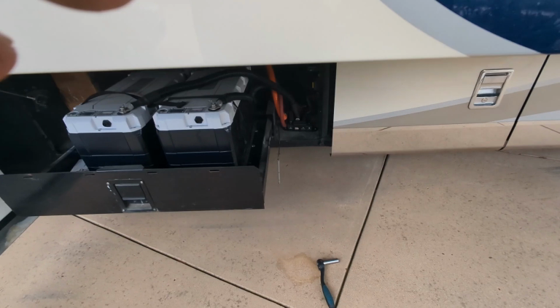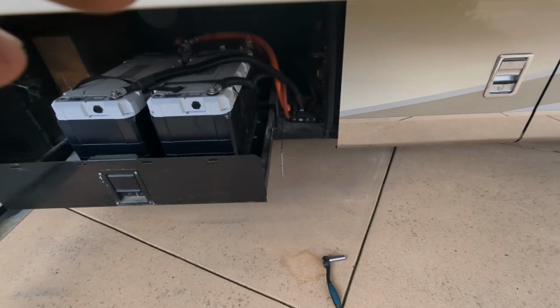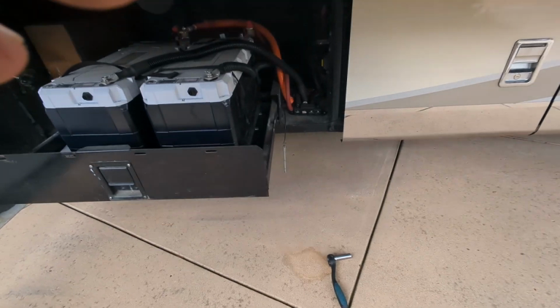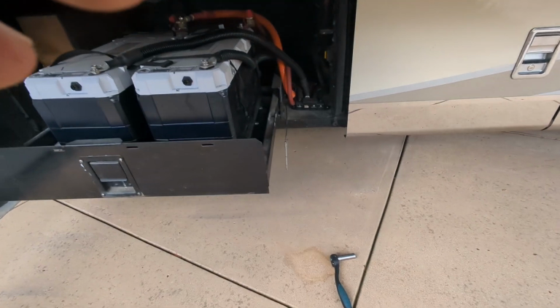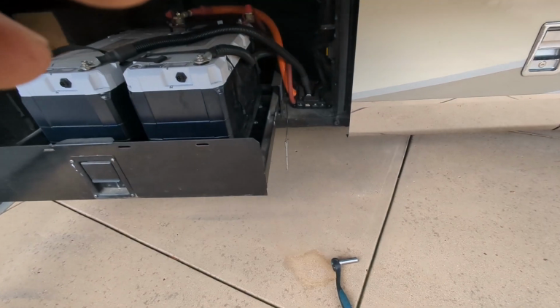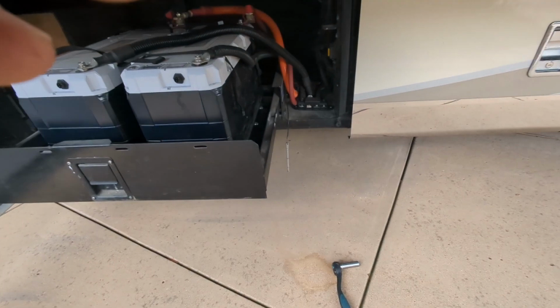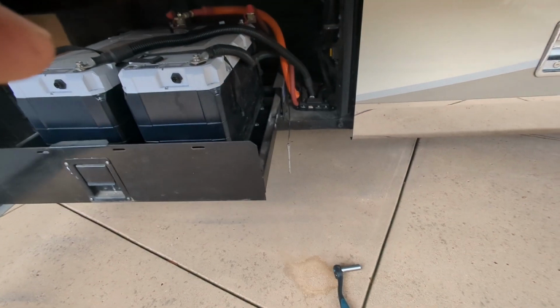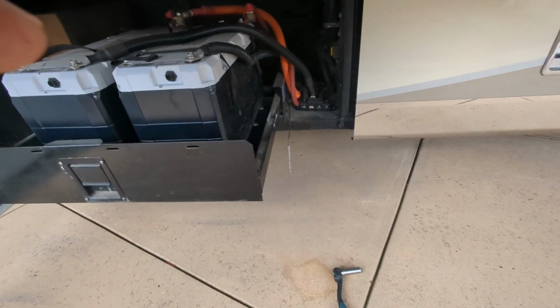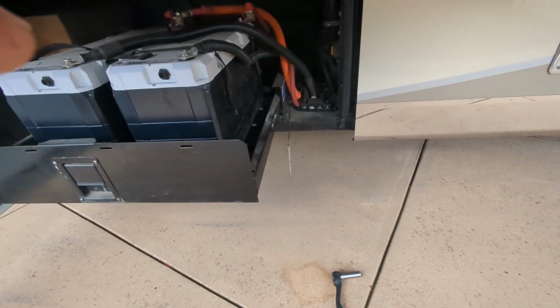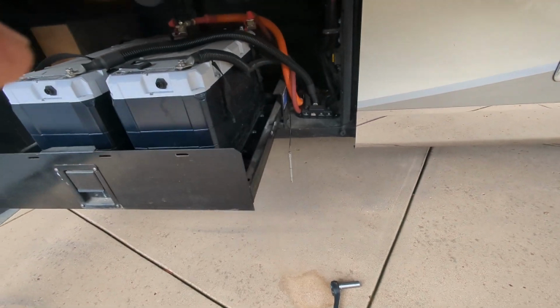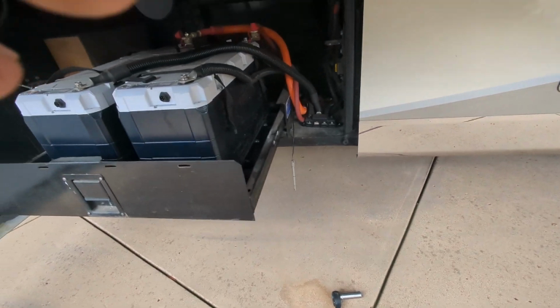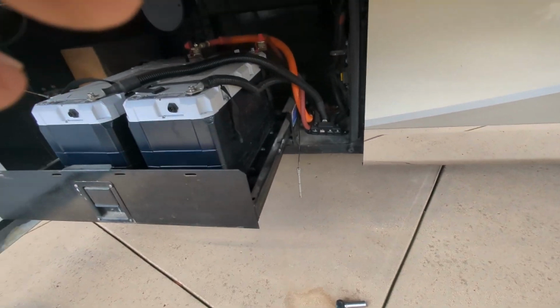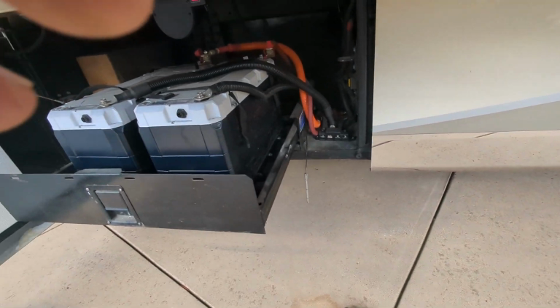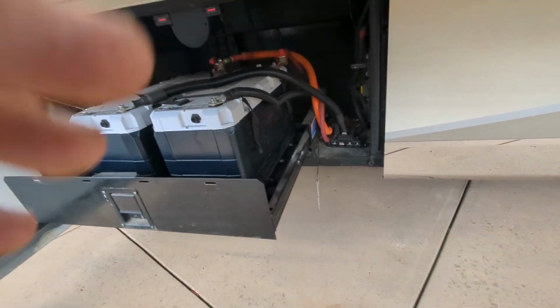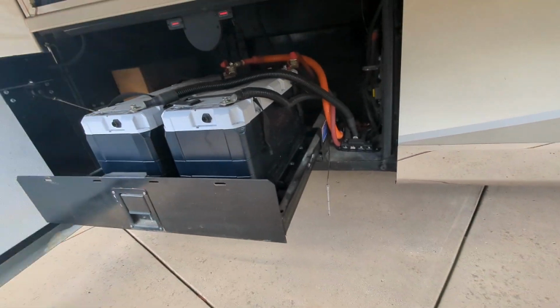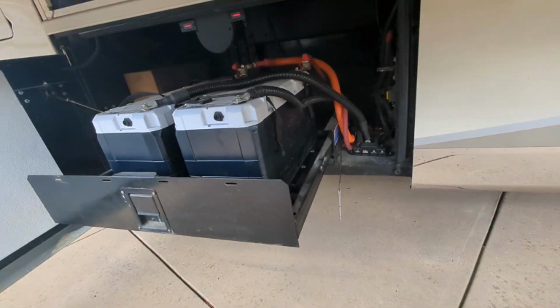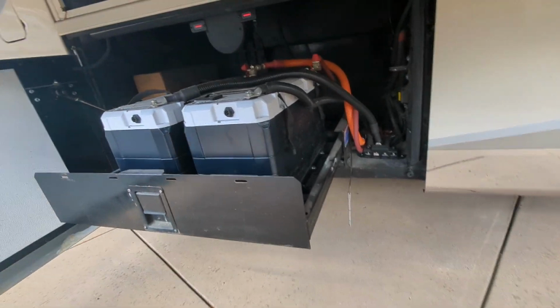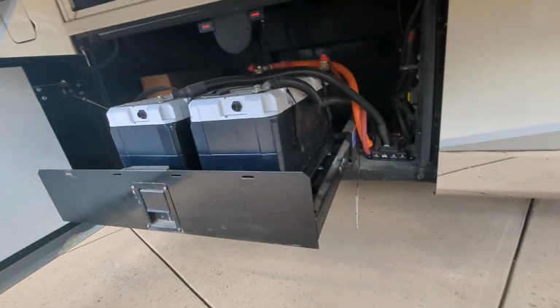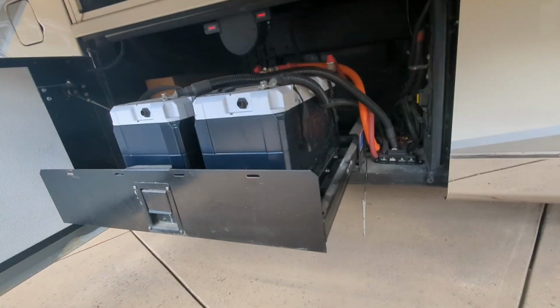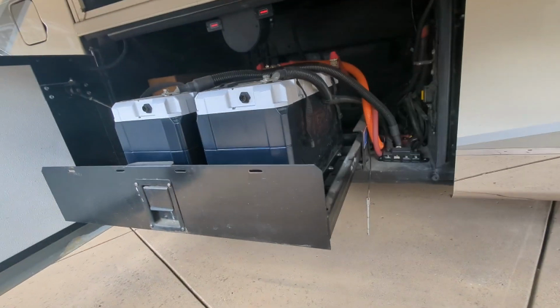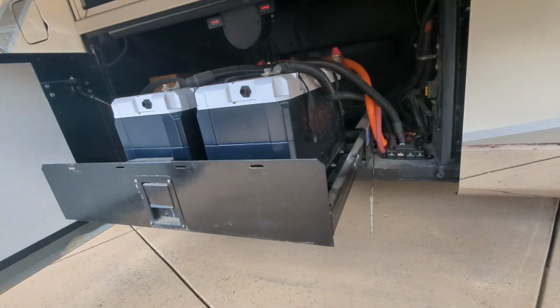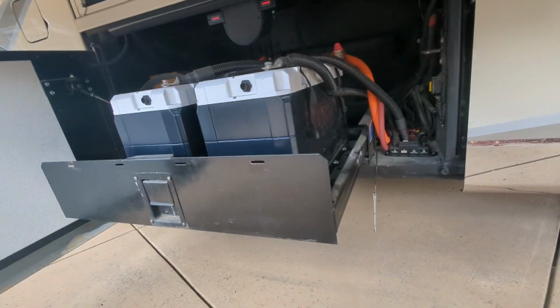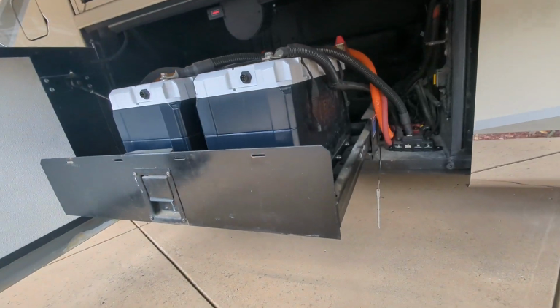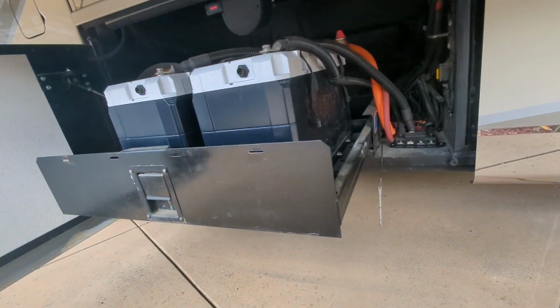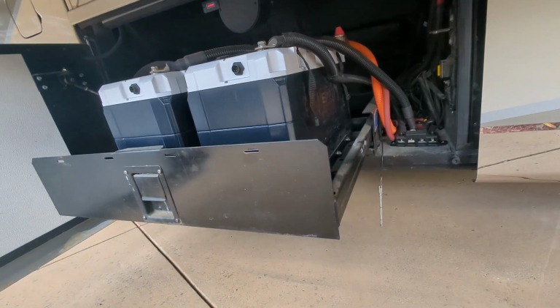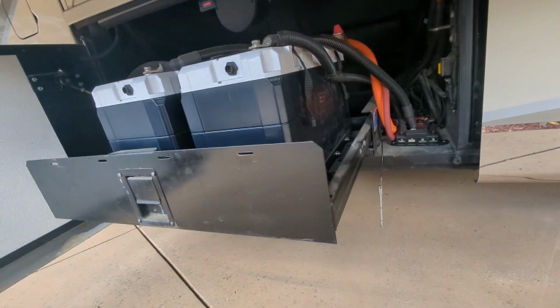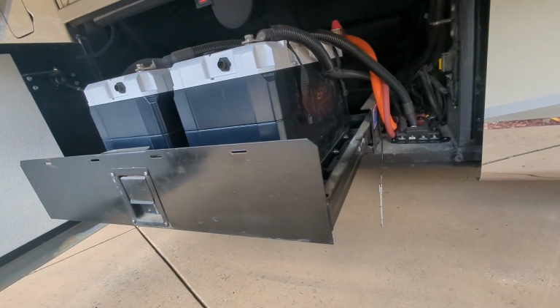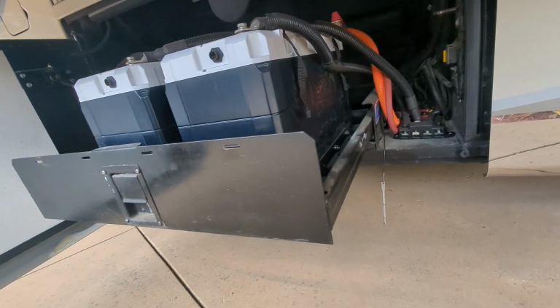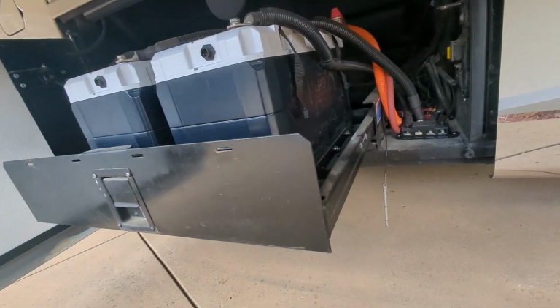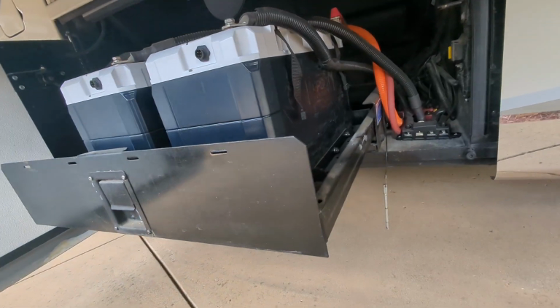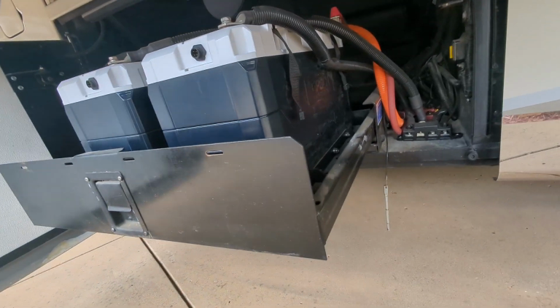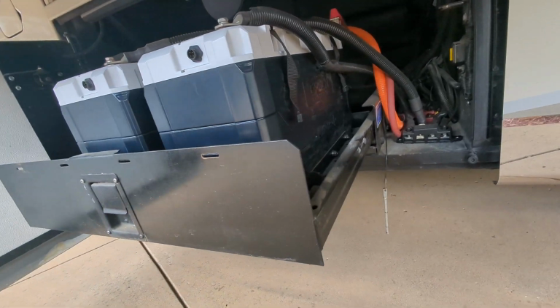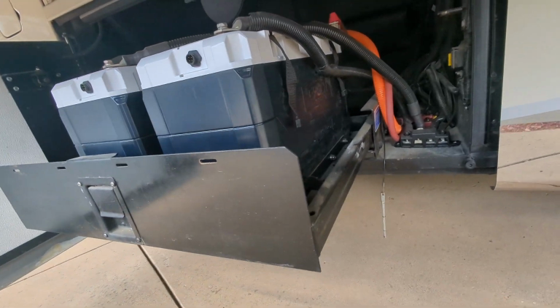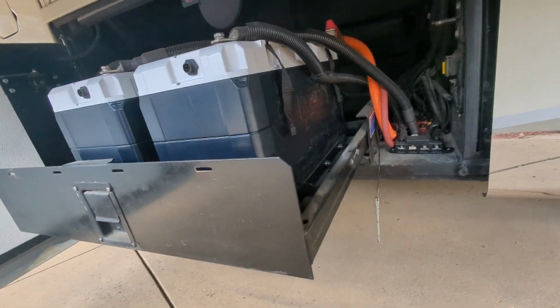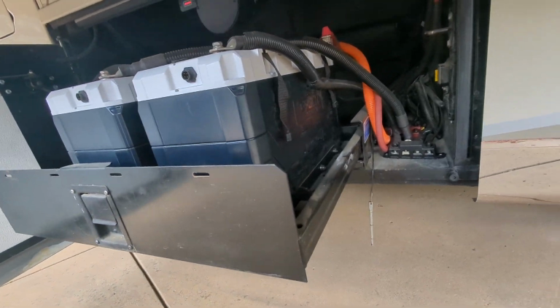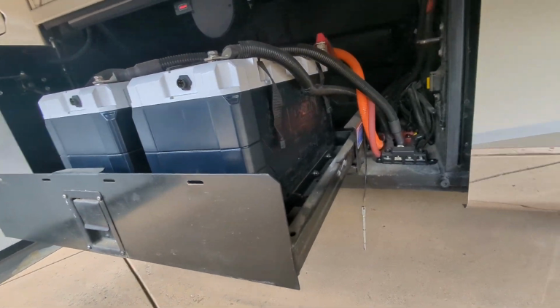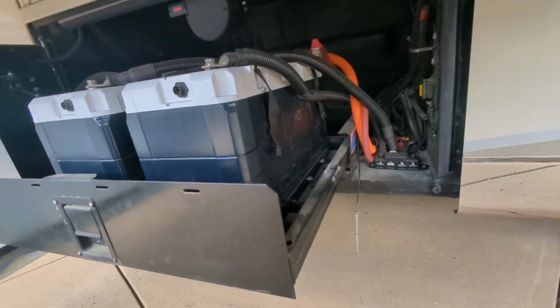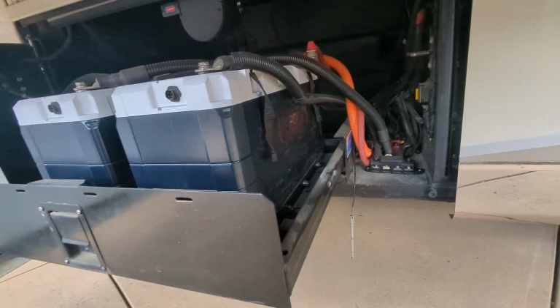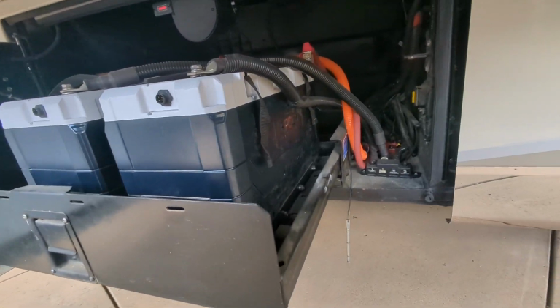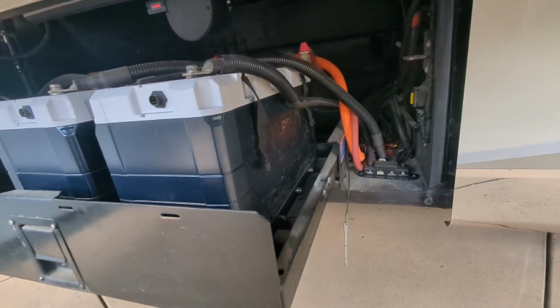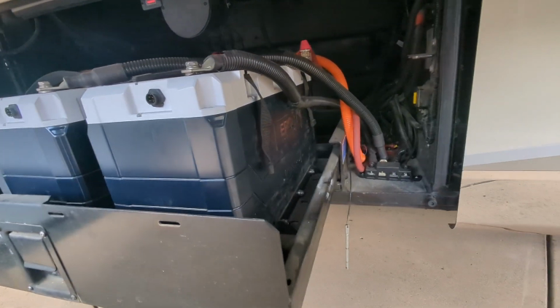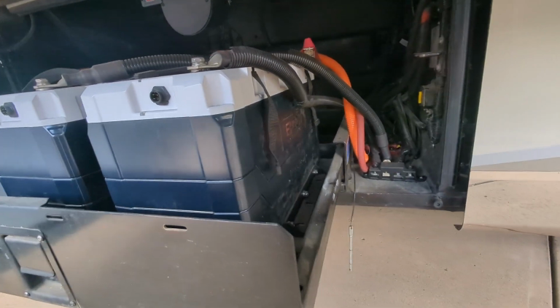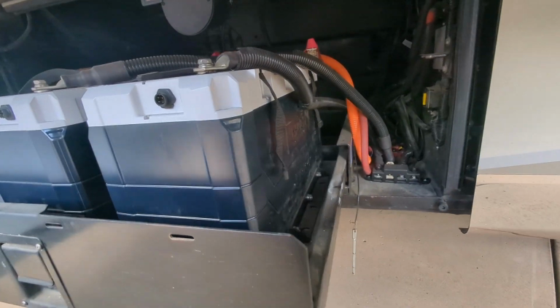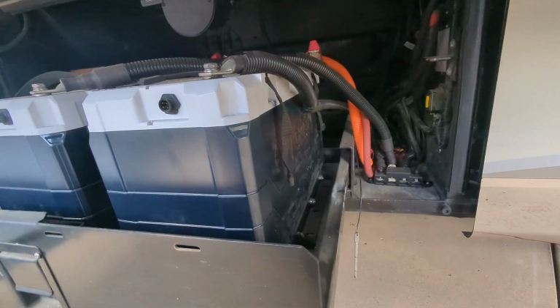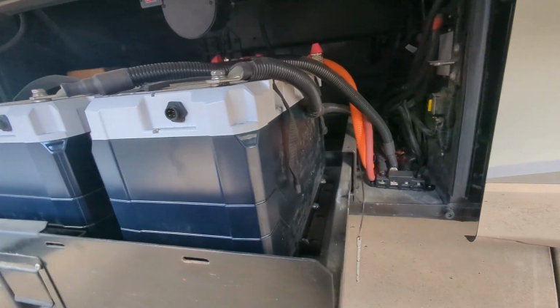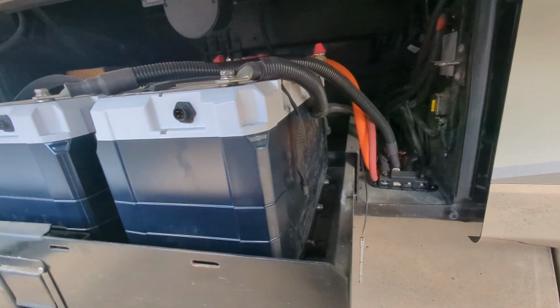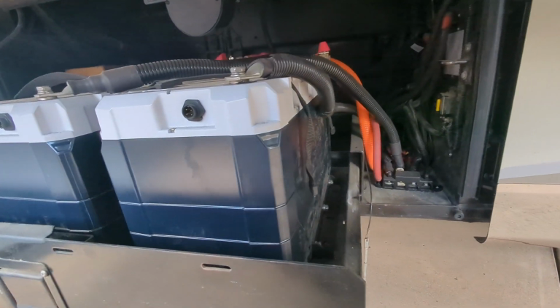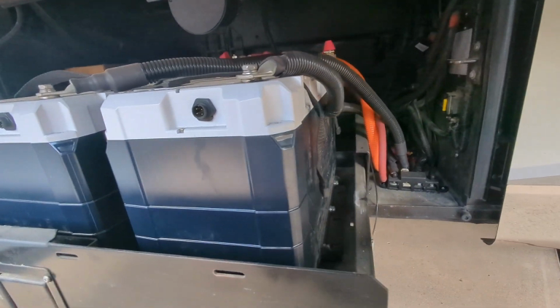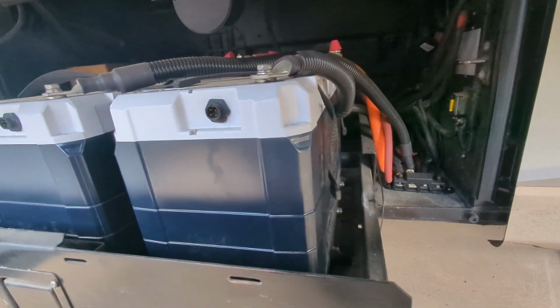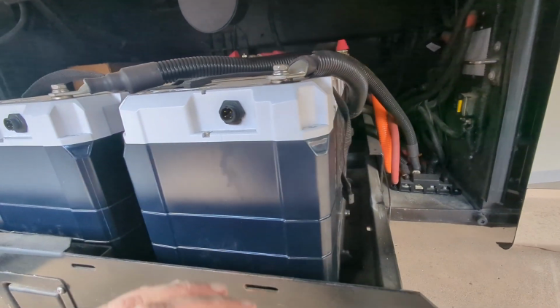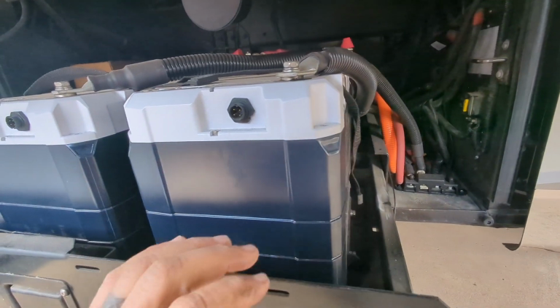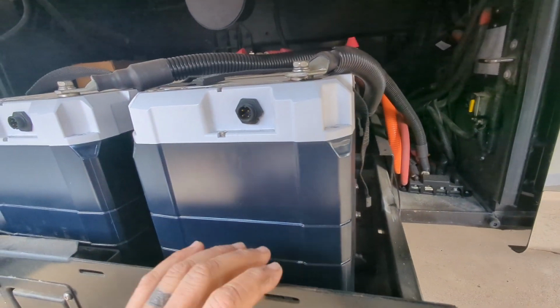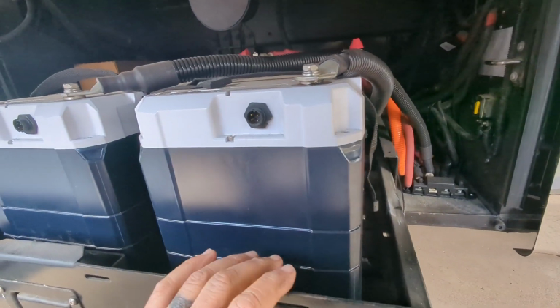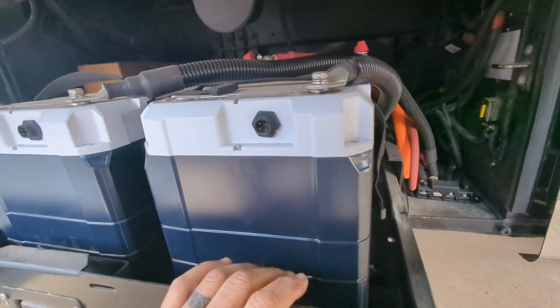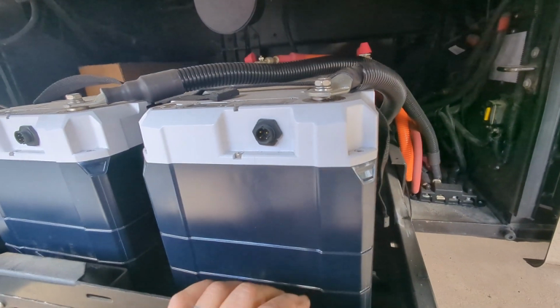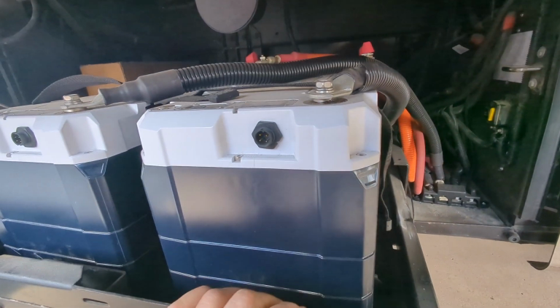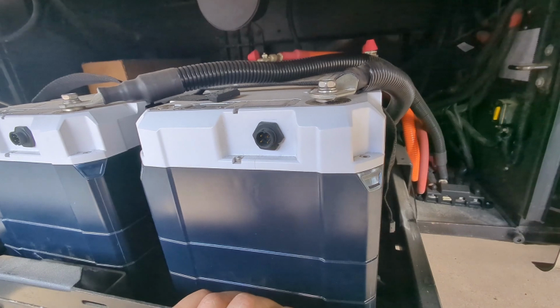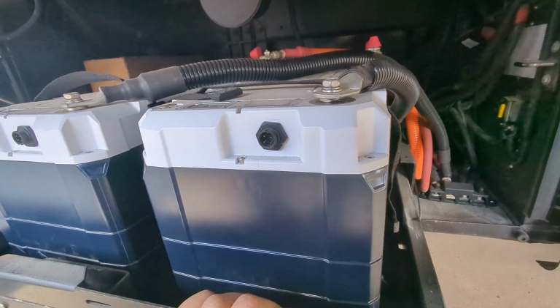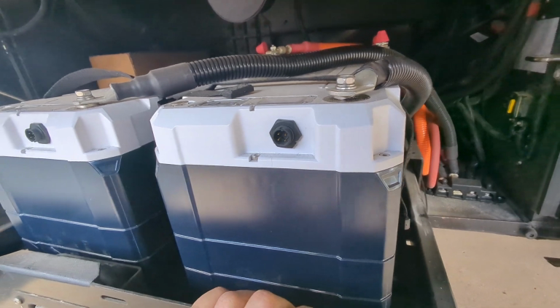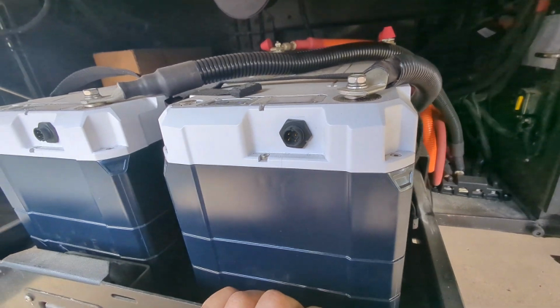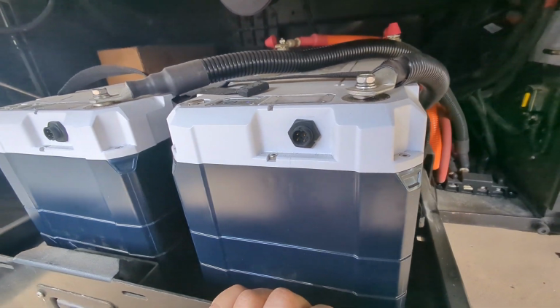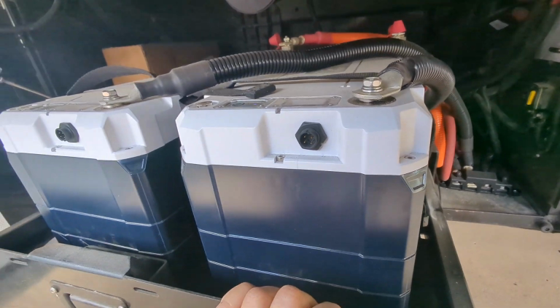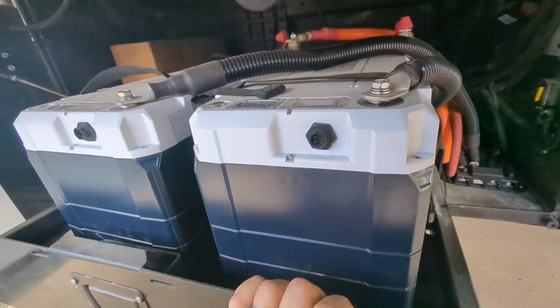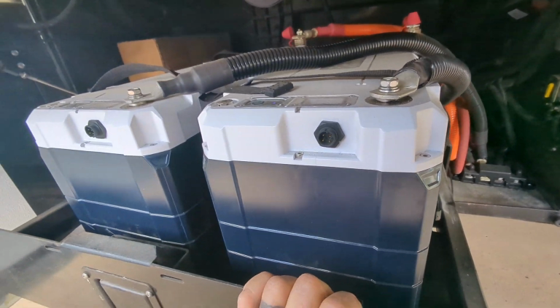Hey, Jeff here from Deep Circle Battery. Today I wanted to come back and revisit an installation we did.